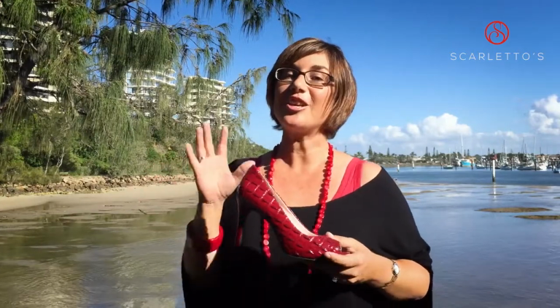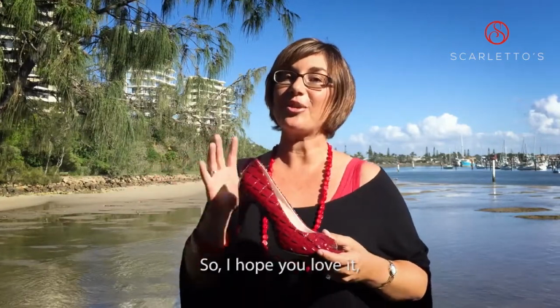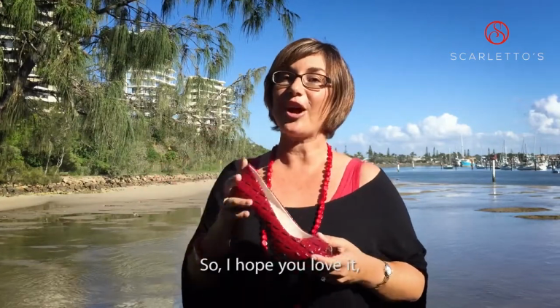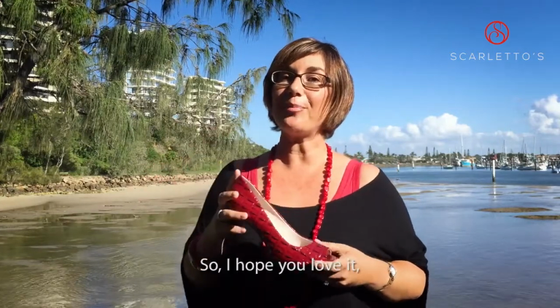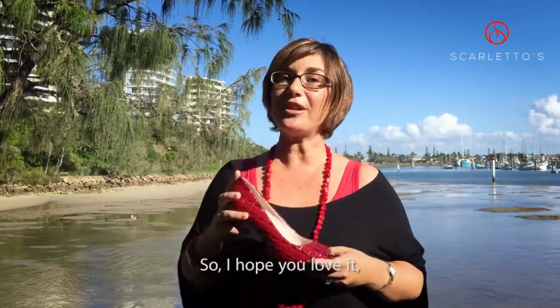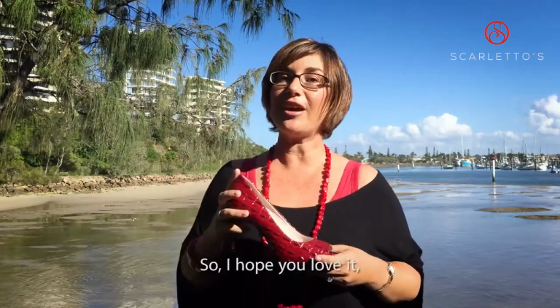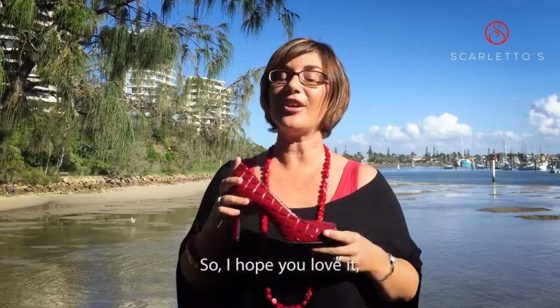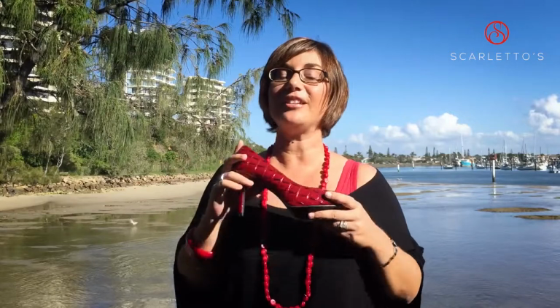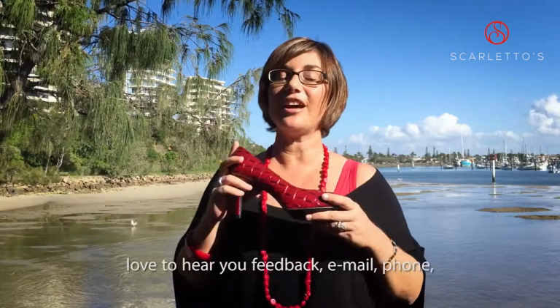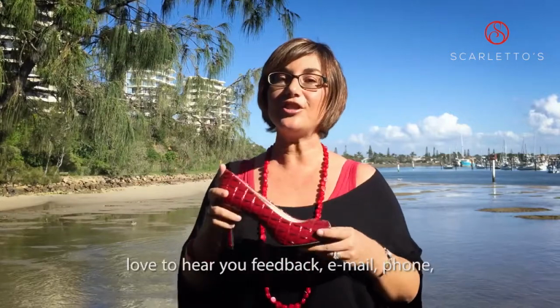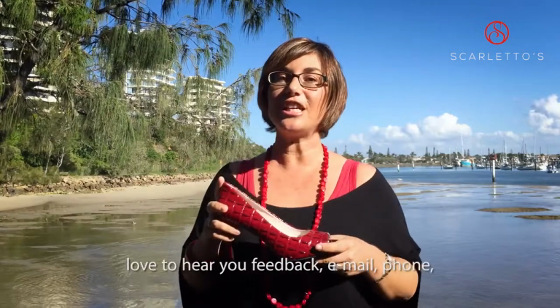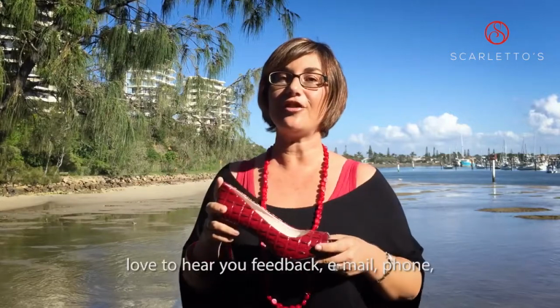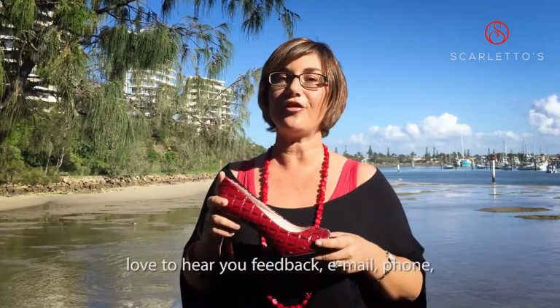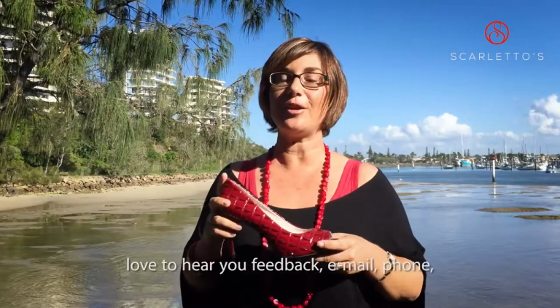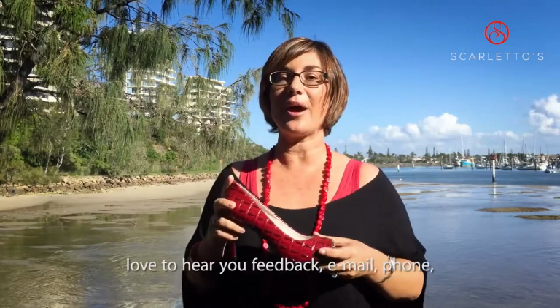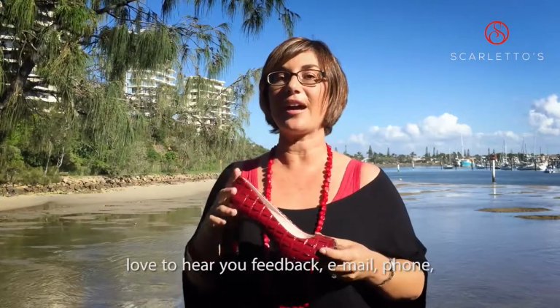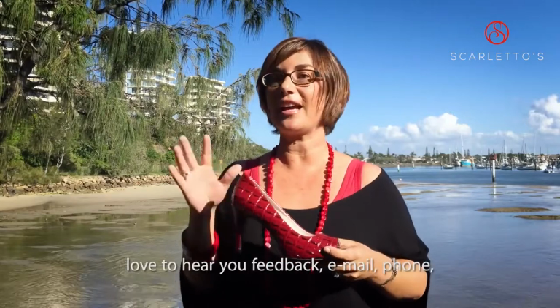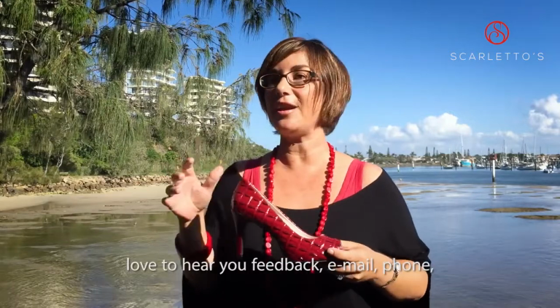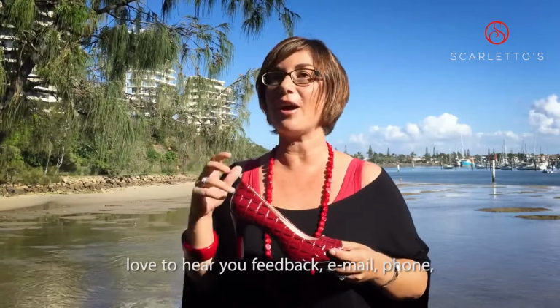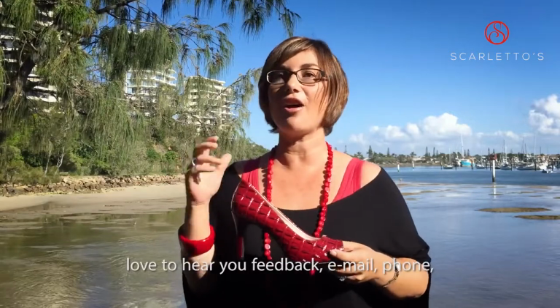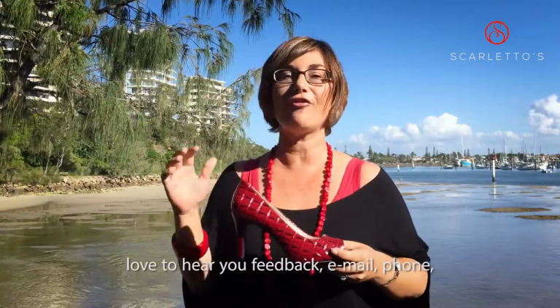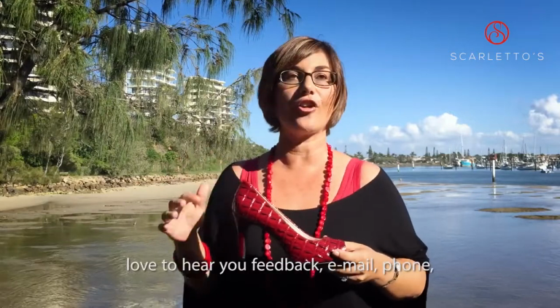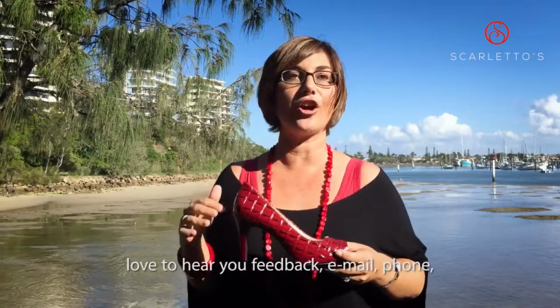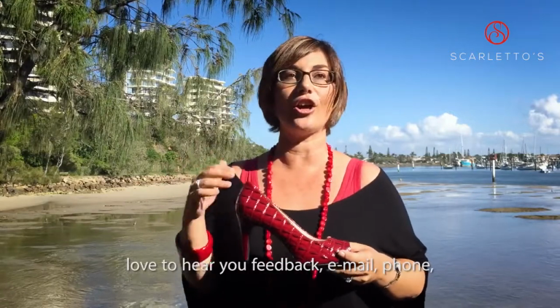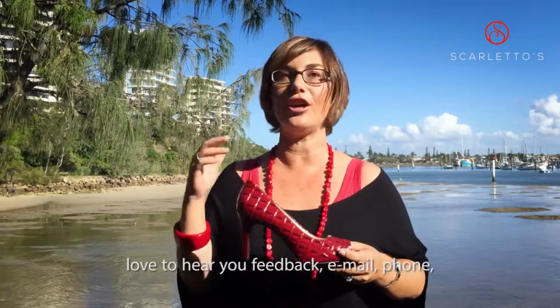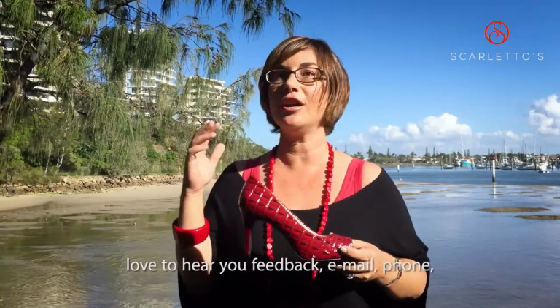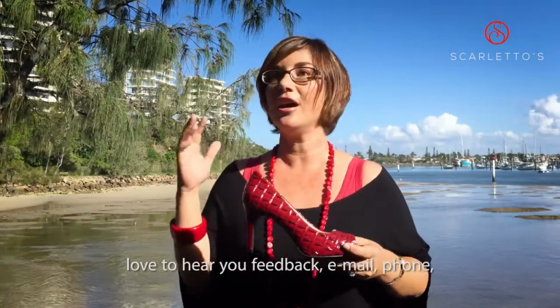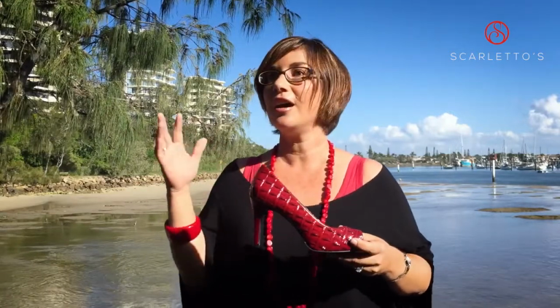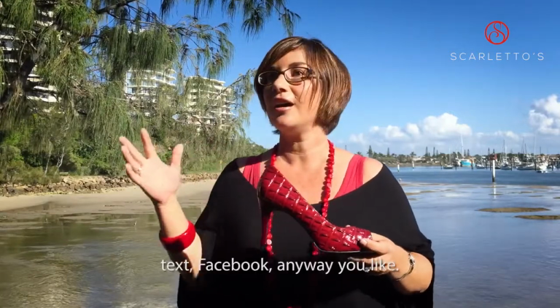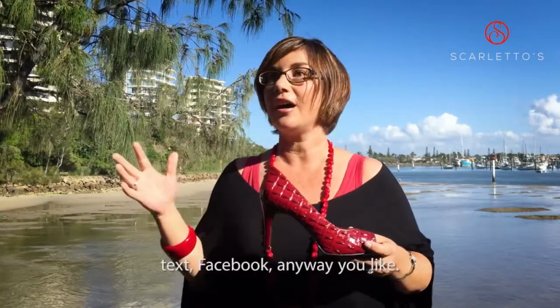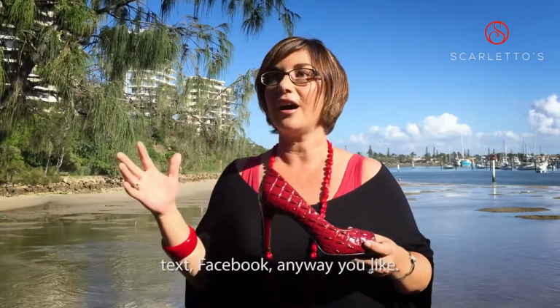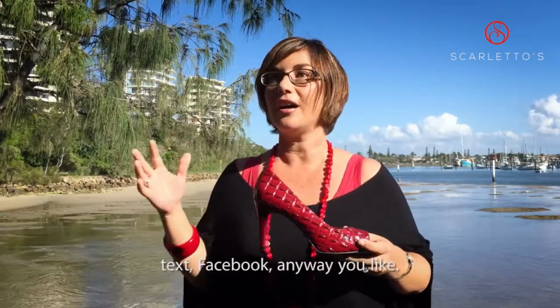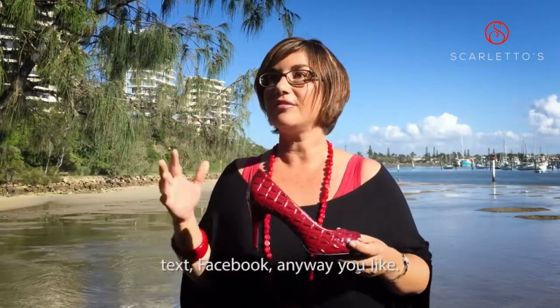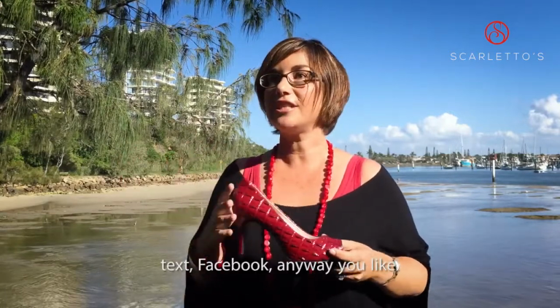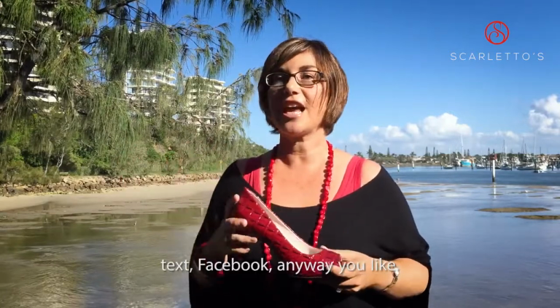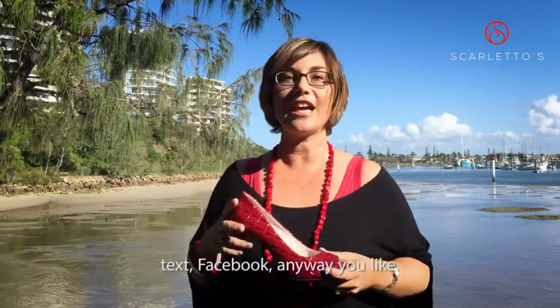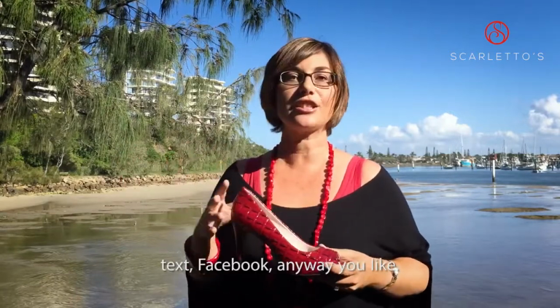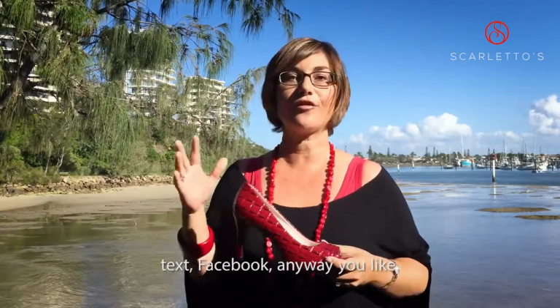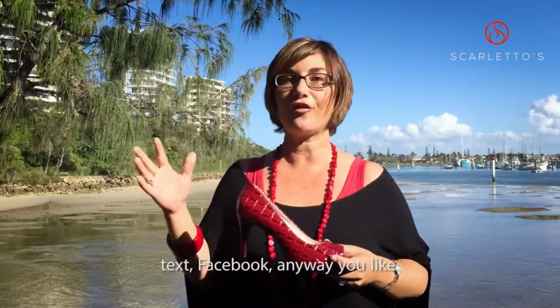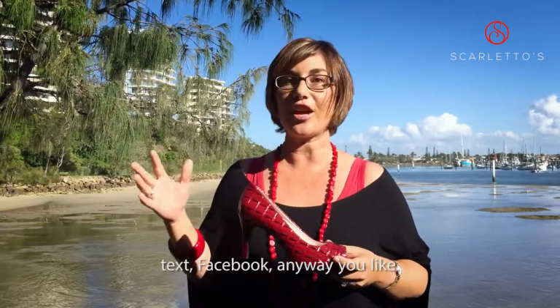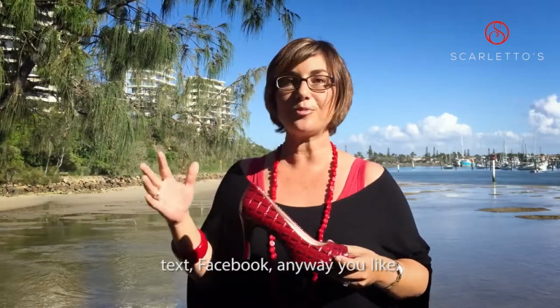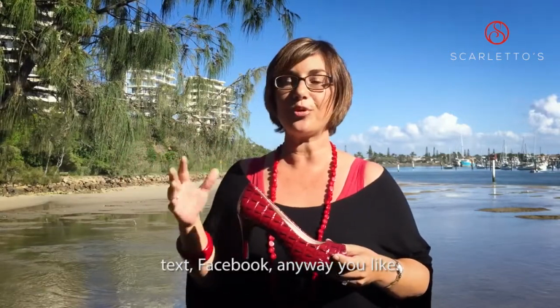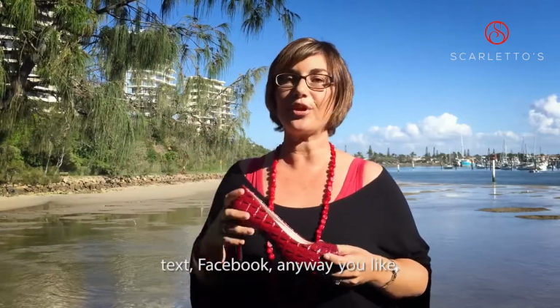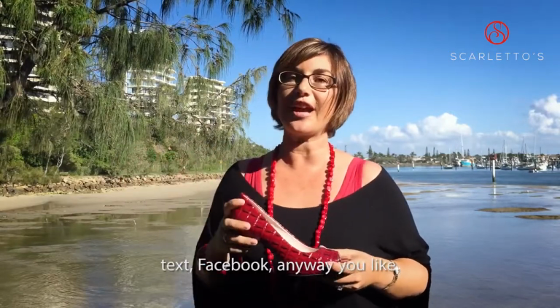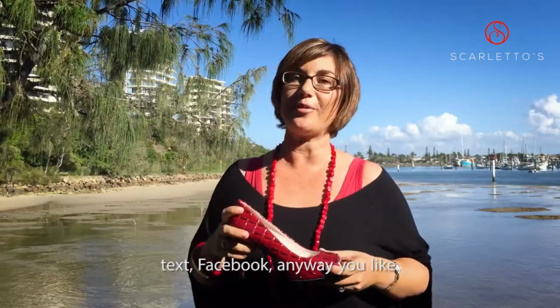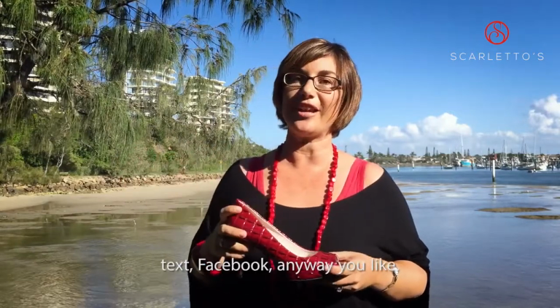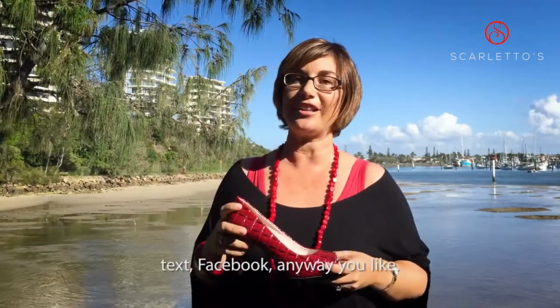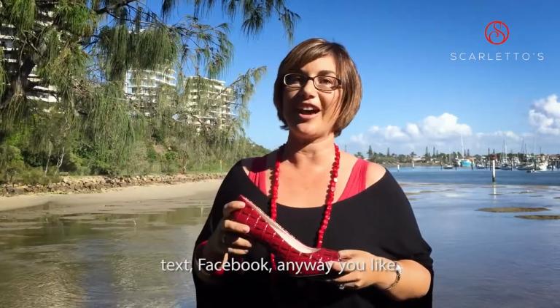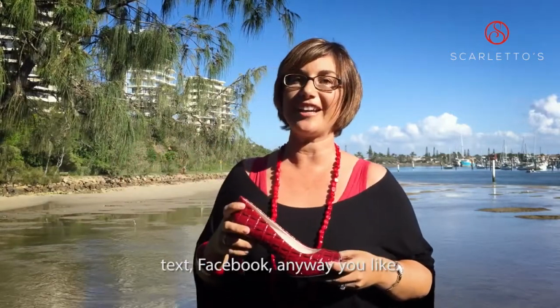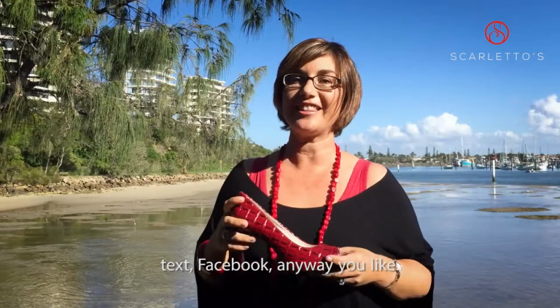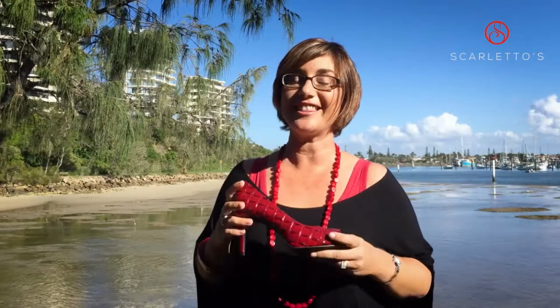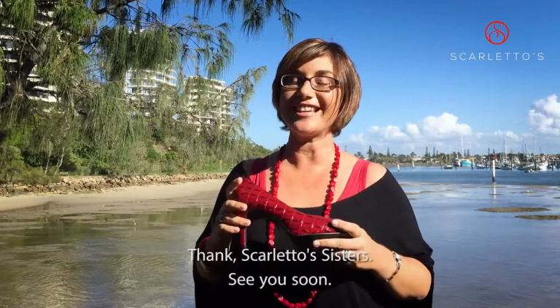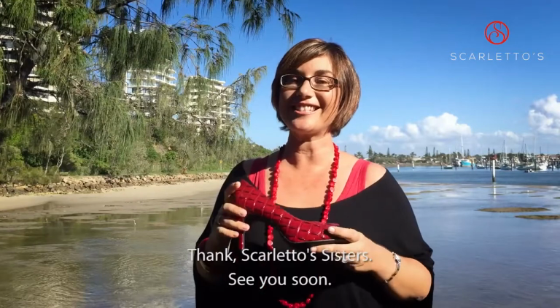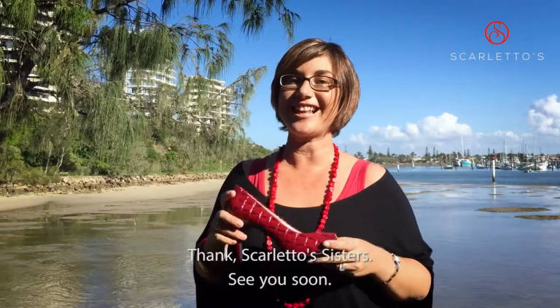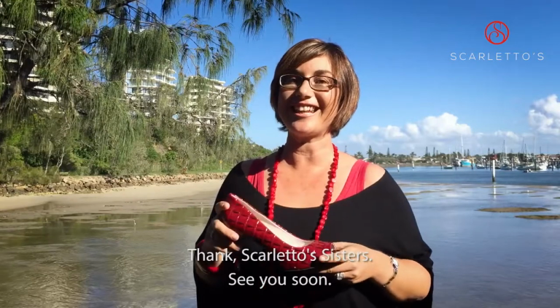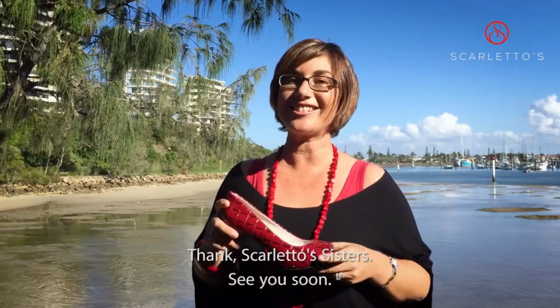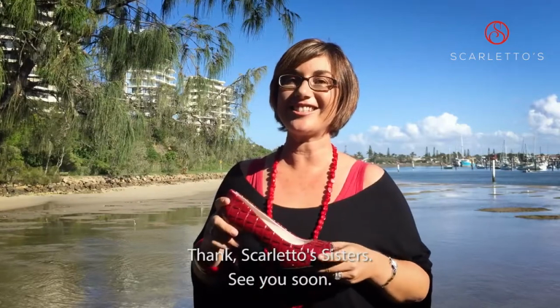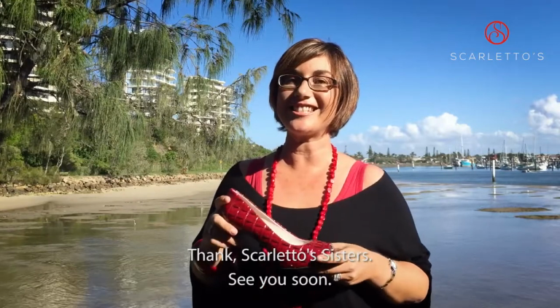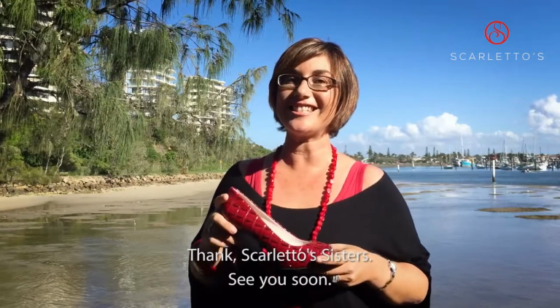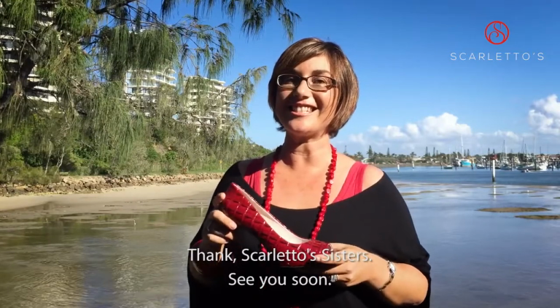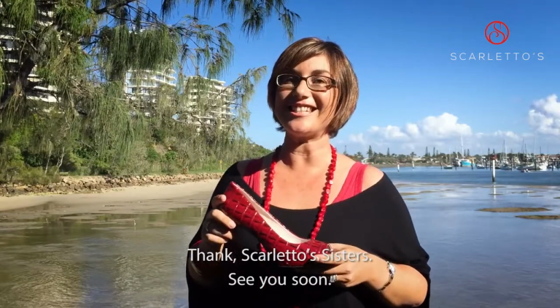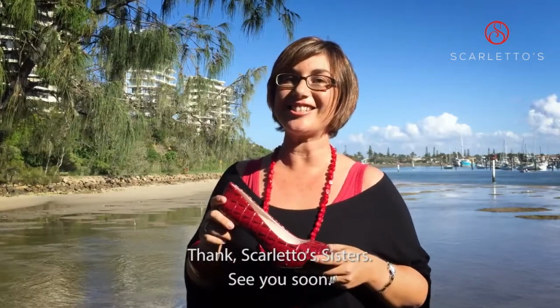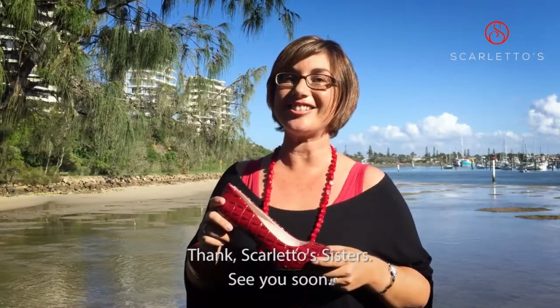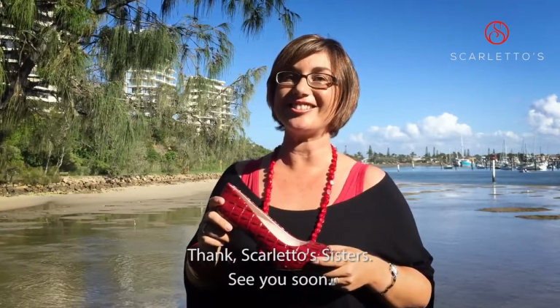So I hope you love it — love to hear feedback via email, phone, text, Facebook, anywhere you like. Thanks Scaletto Sisters, see you soon.